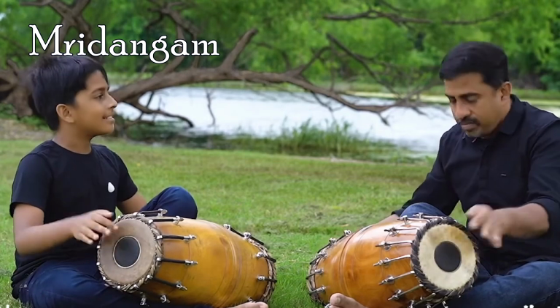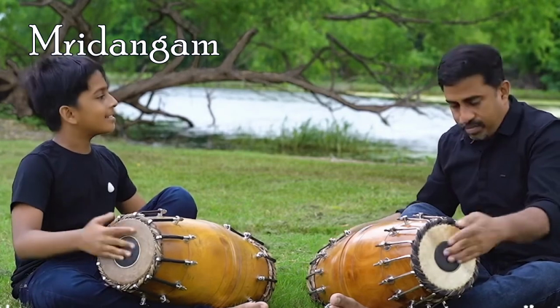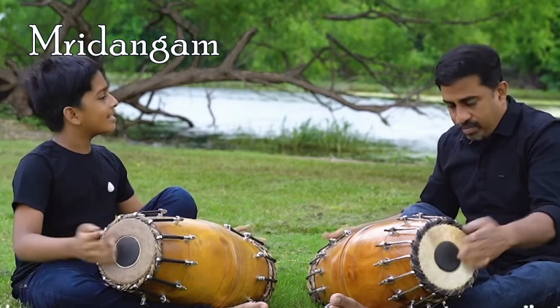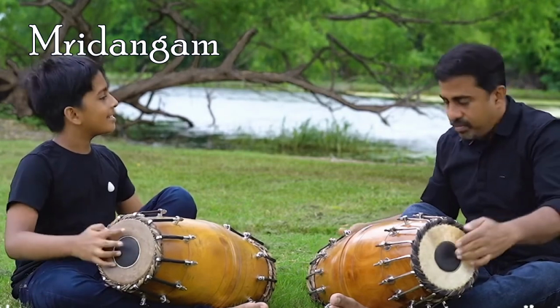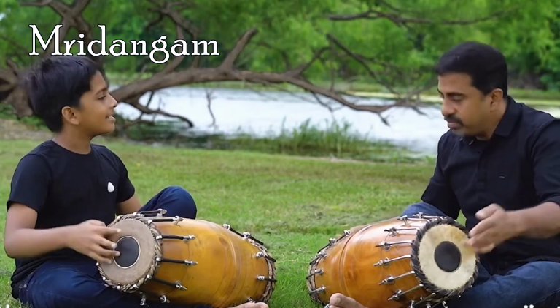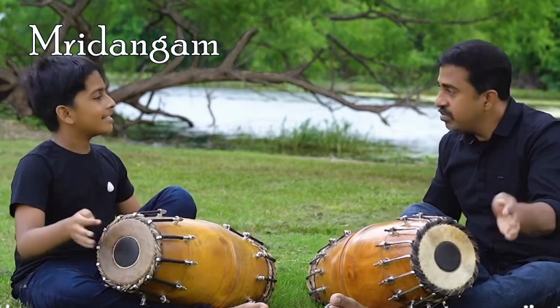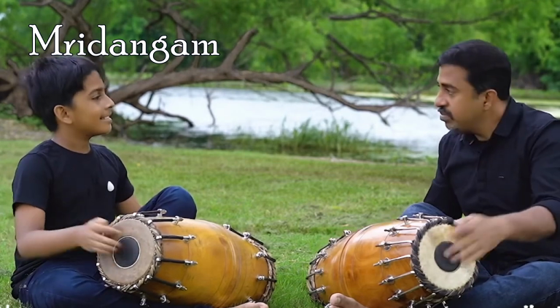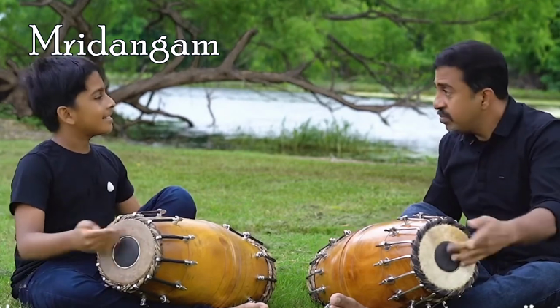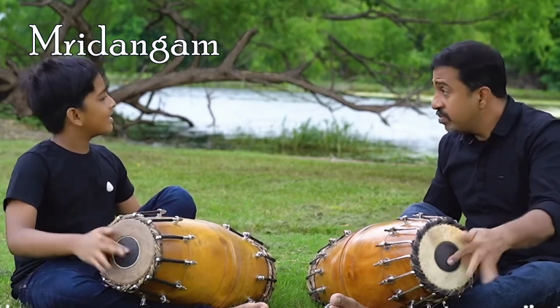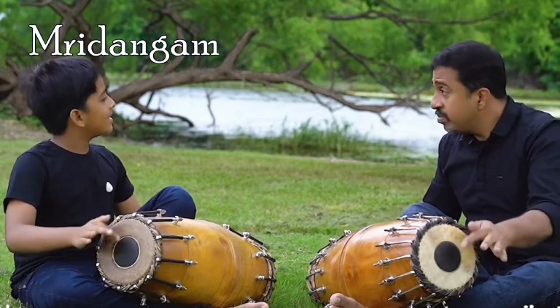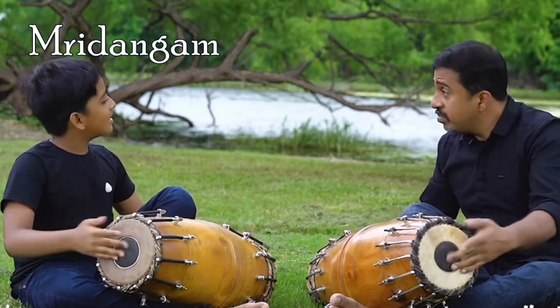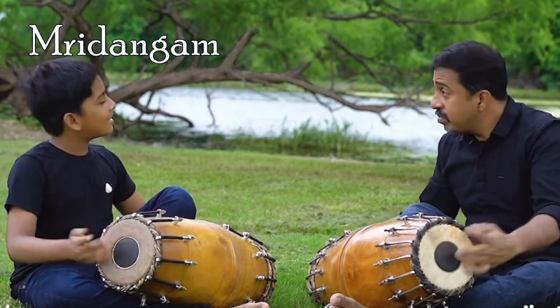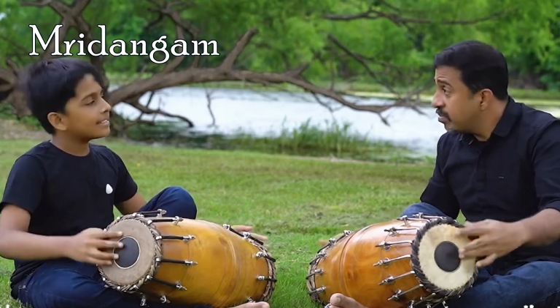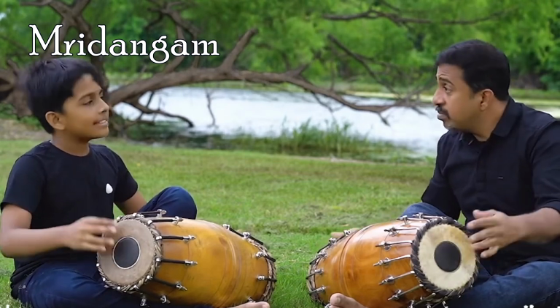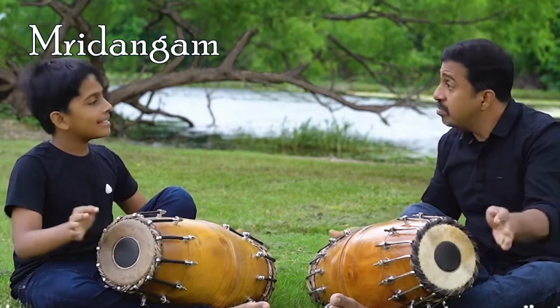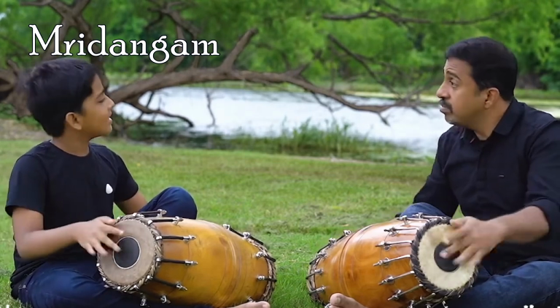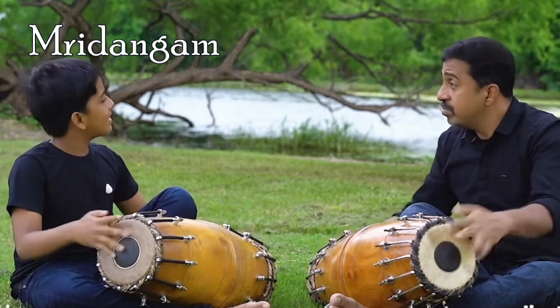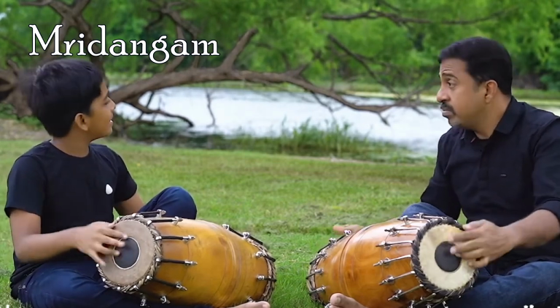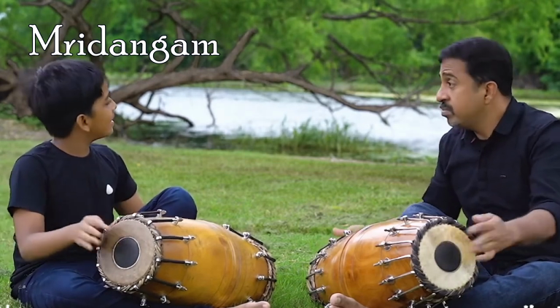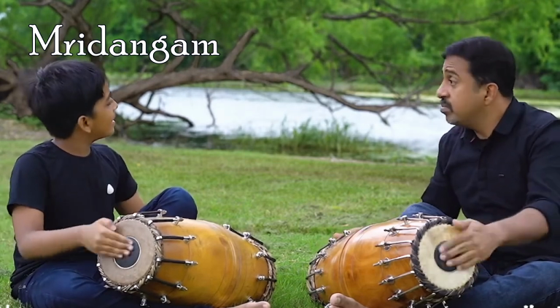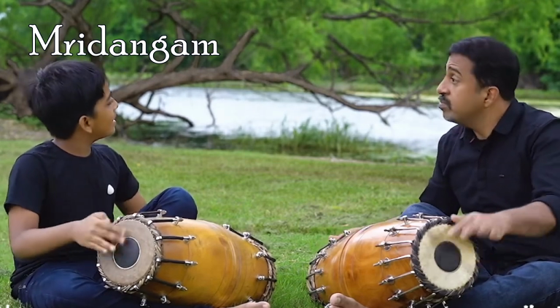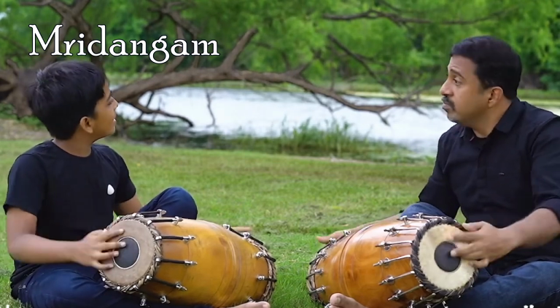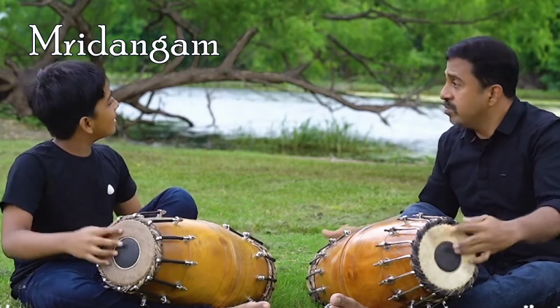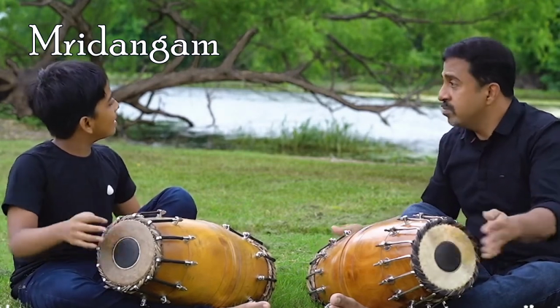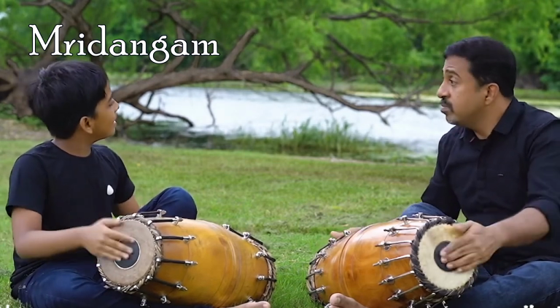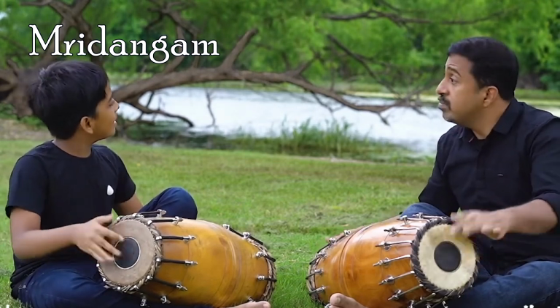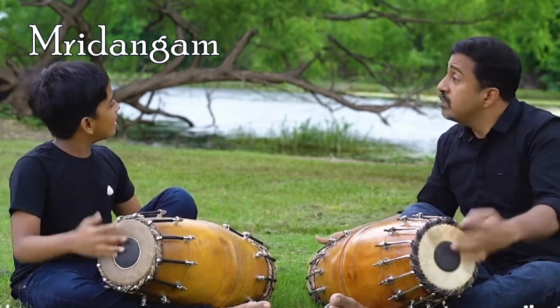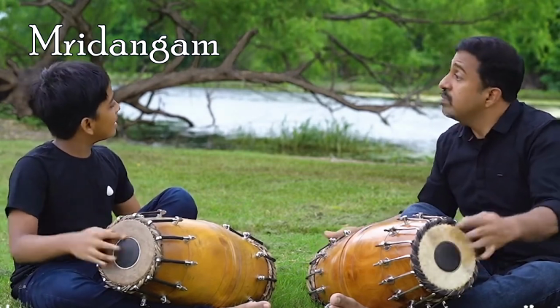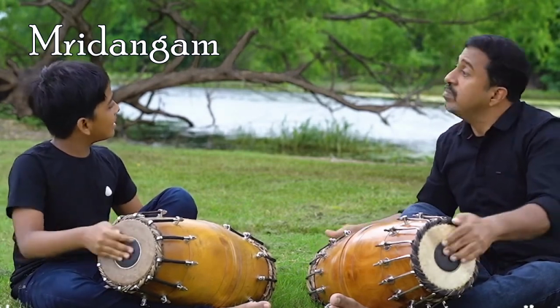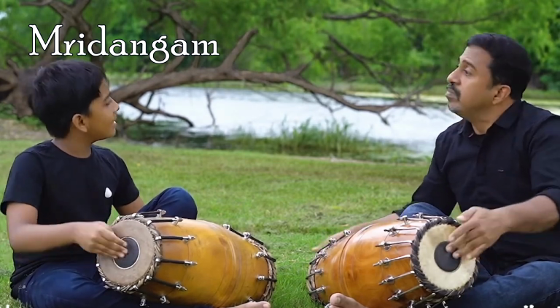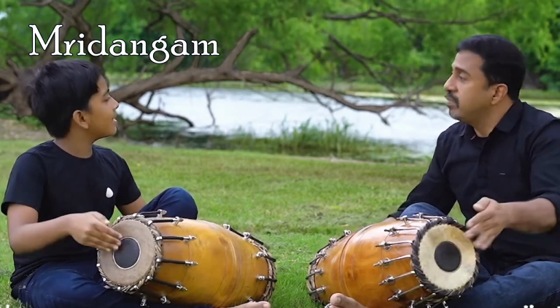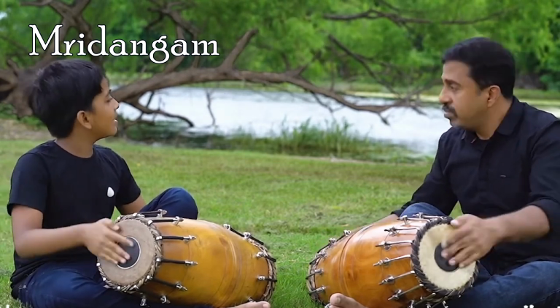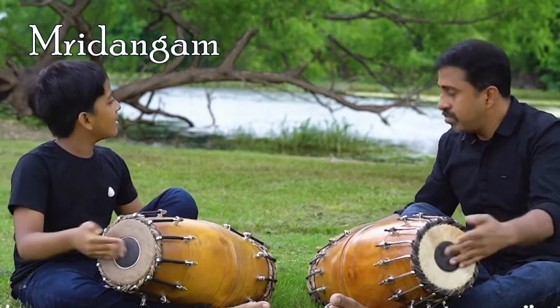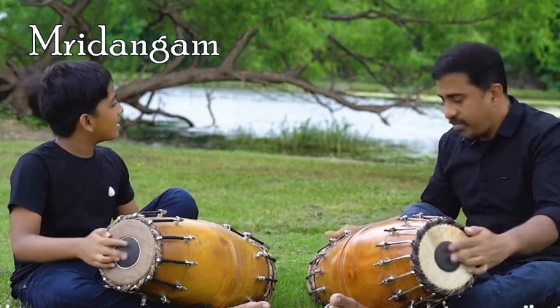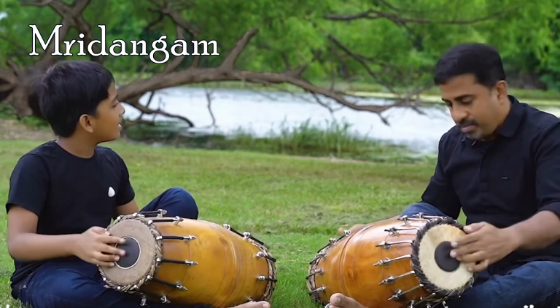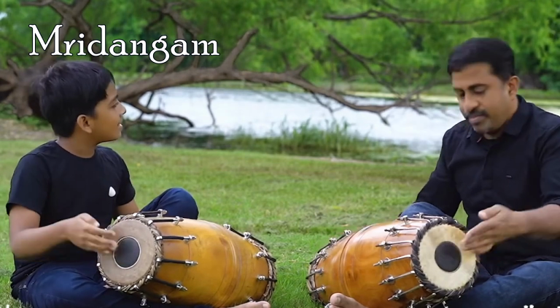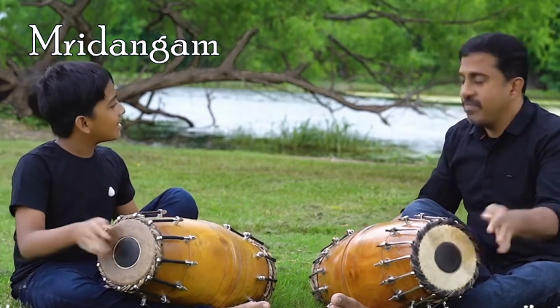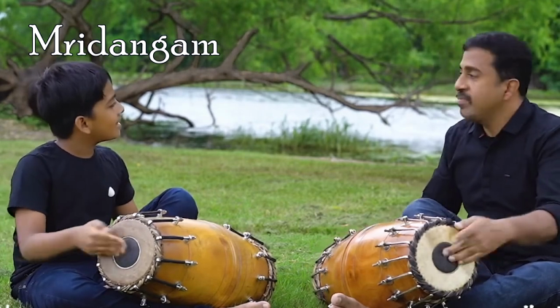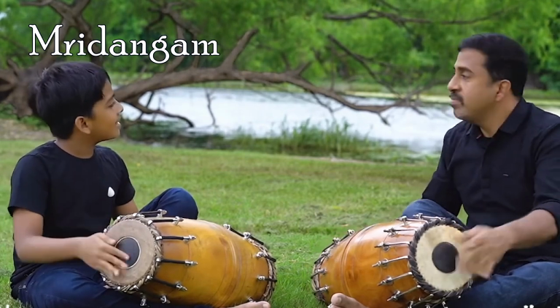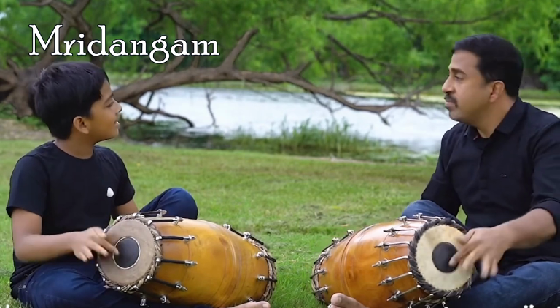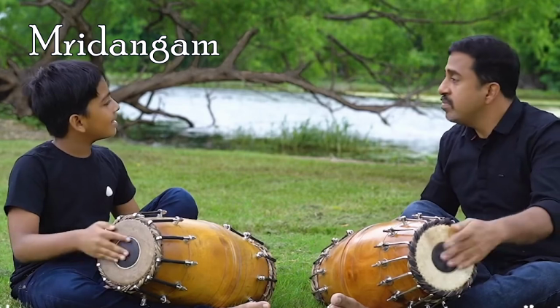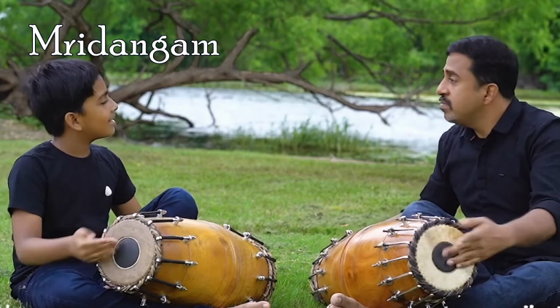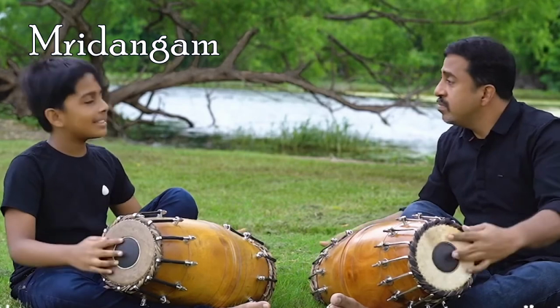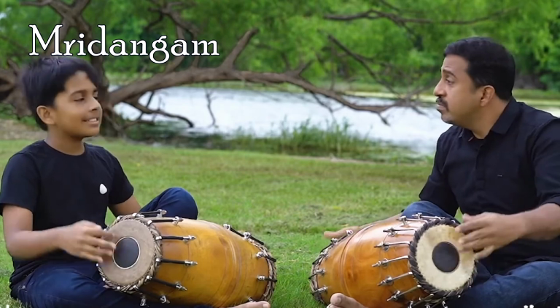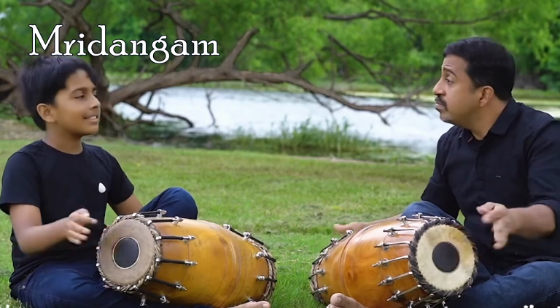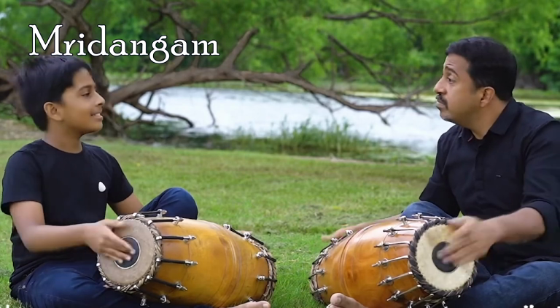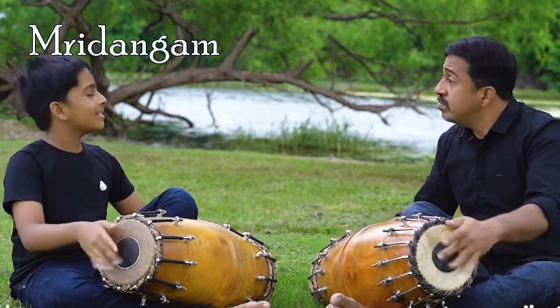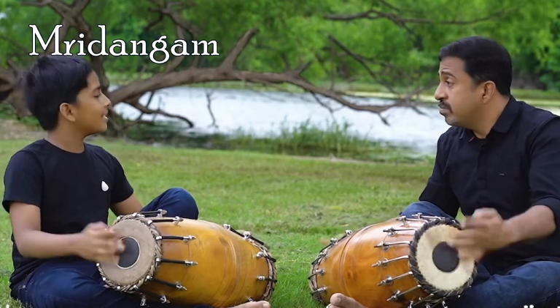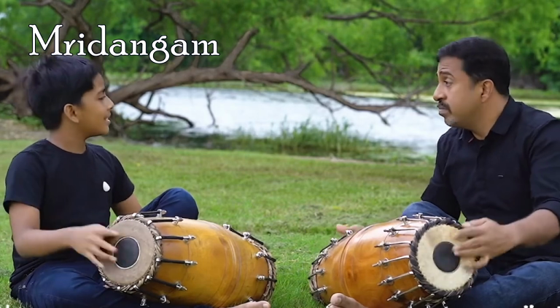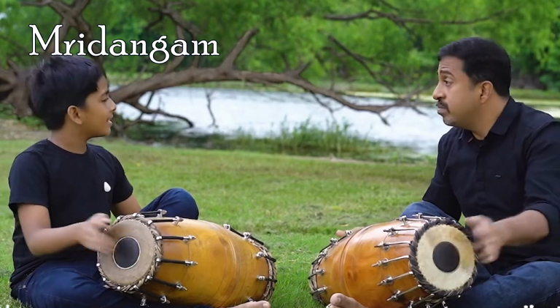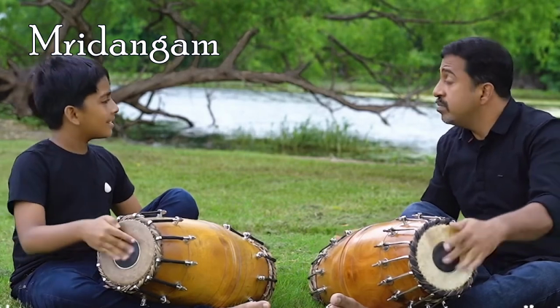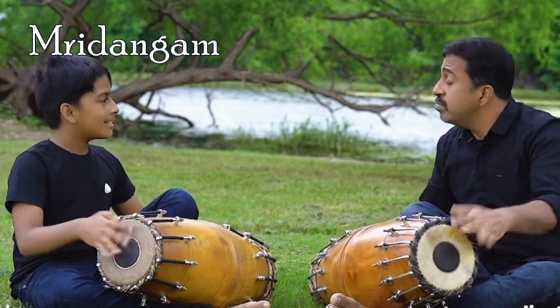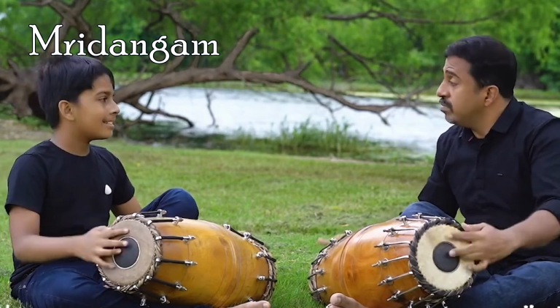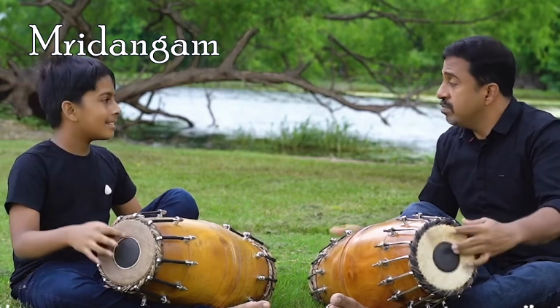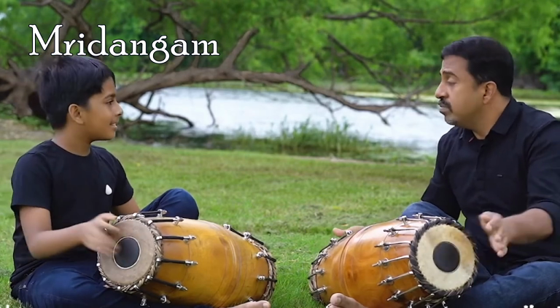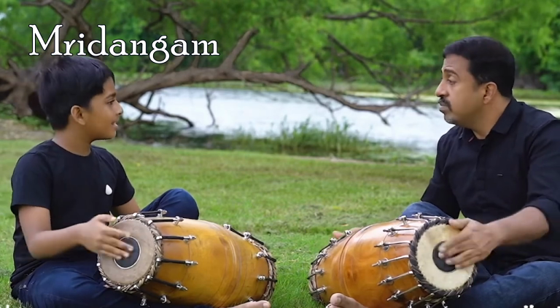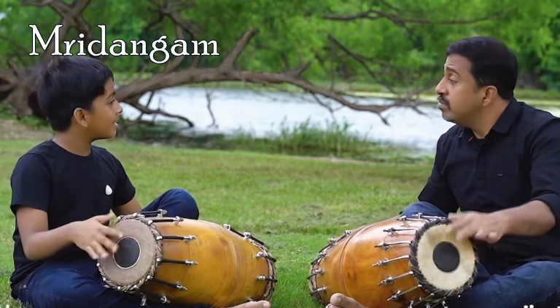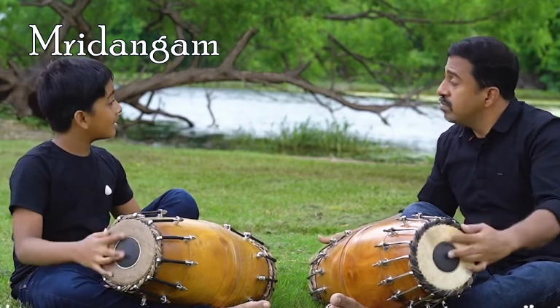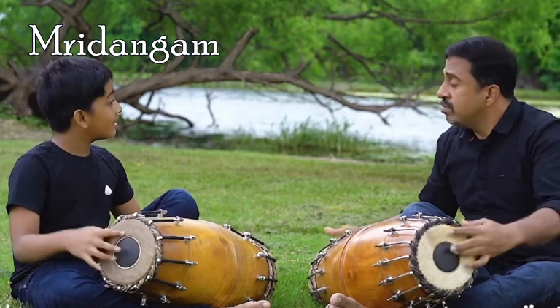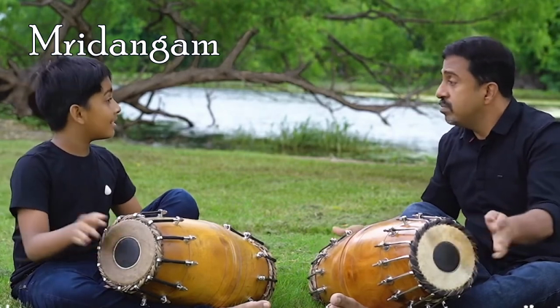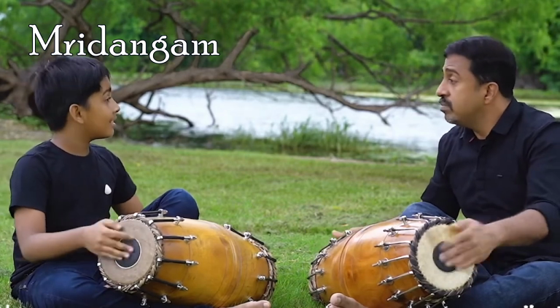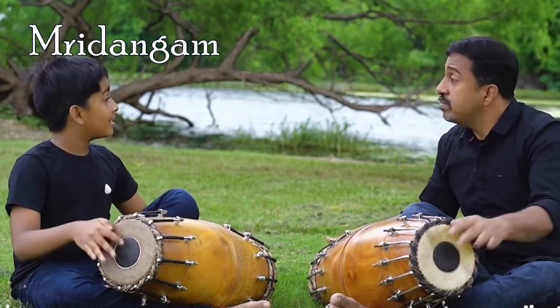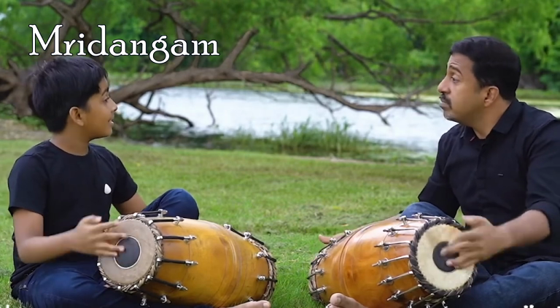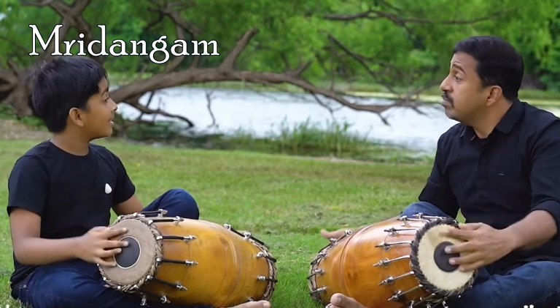Mridangam is a barrel-shaped double-ended drum, the right head being smaller than the left. It is played with both hands.